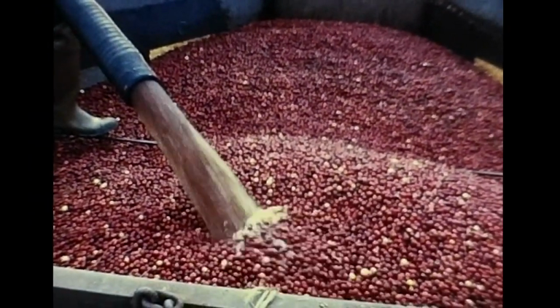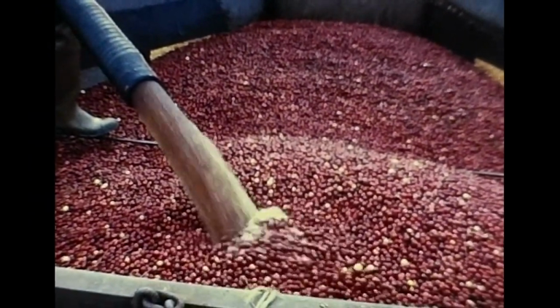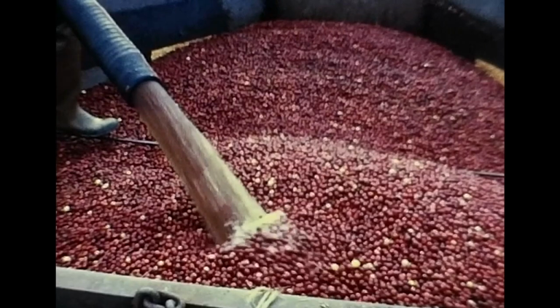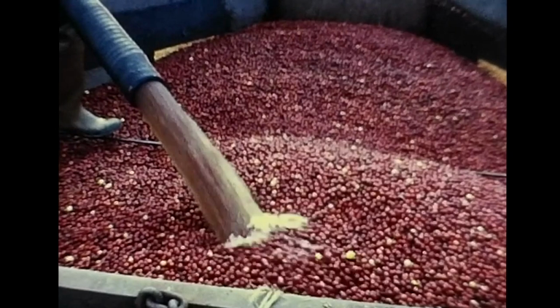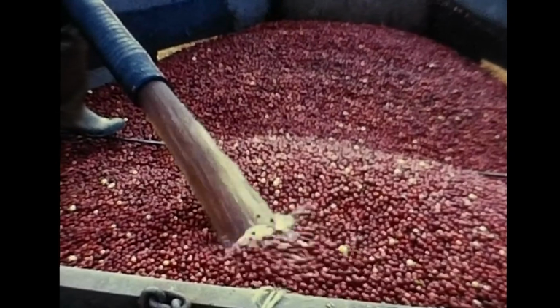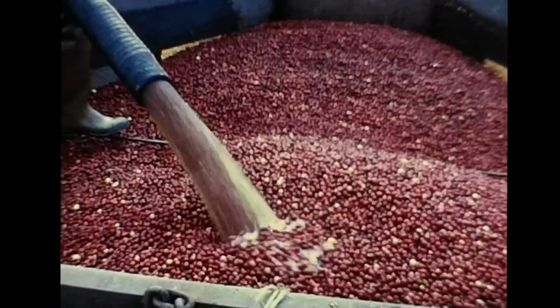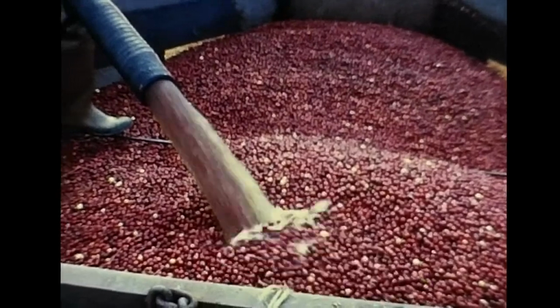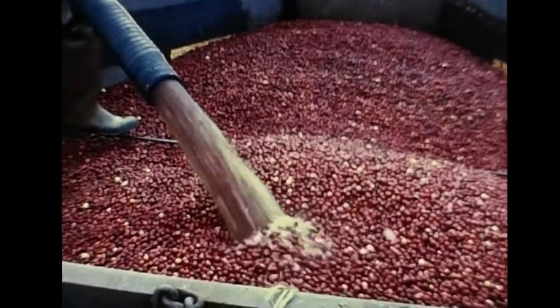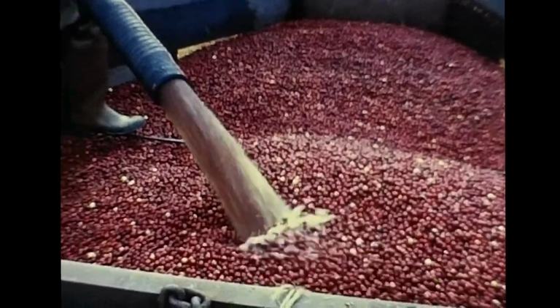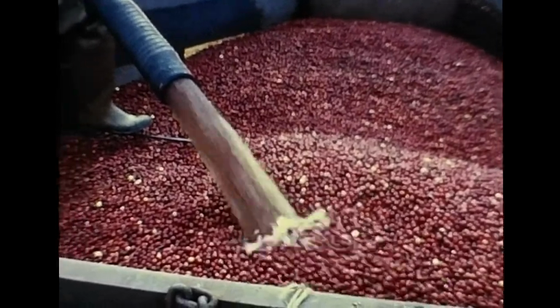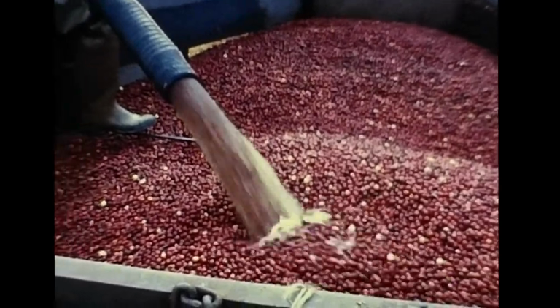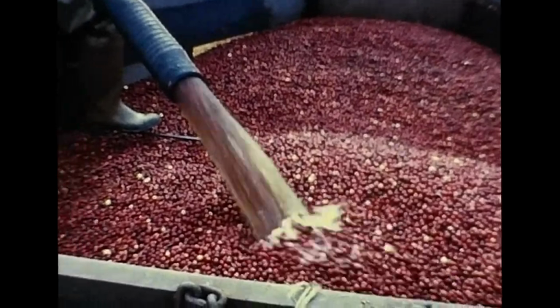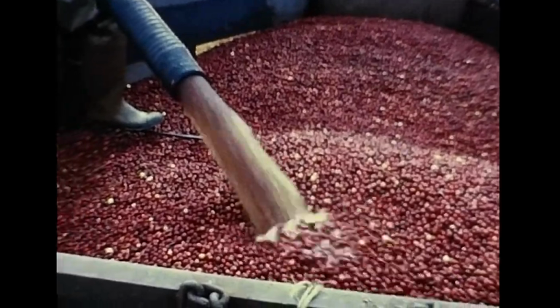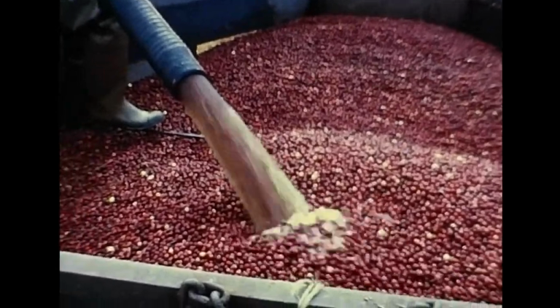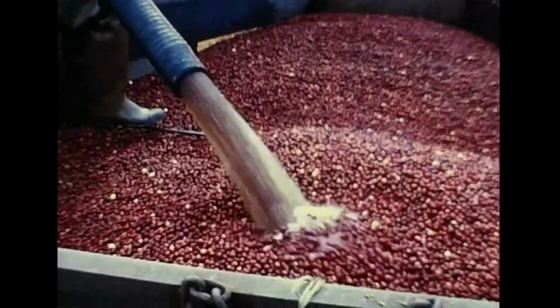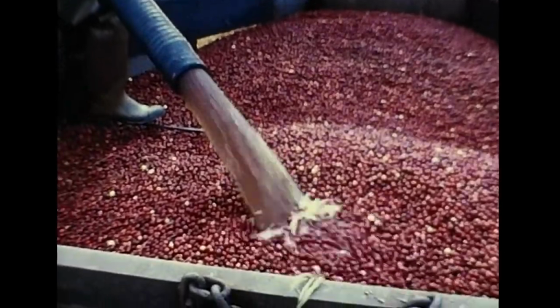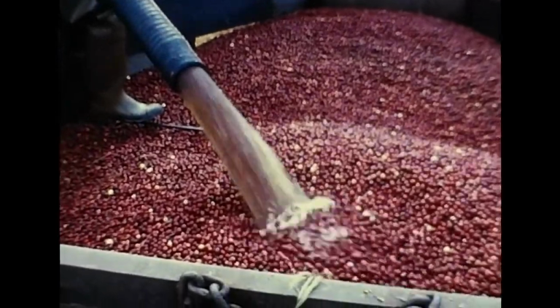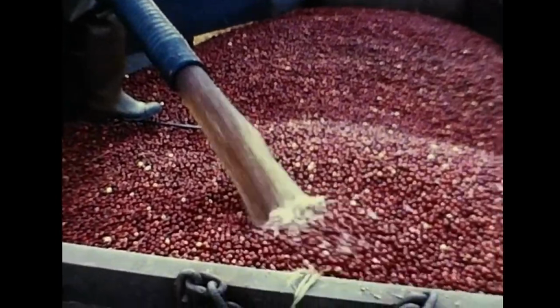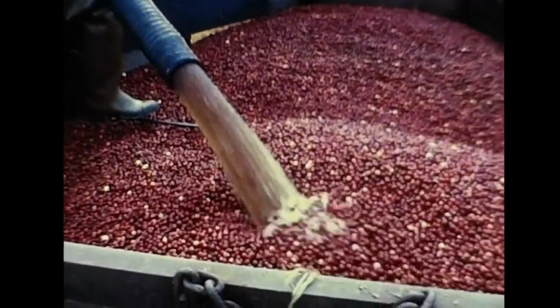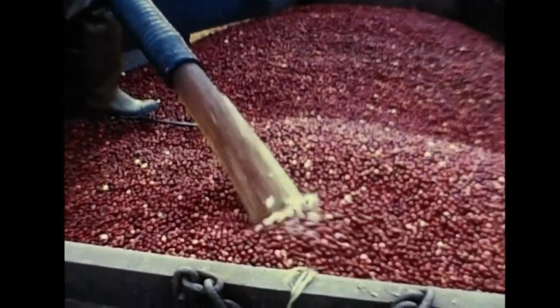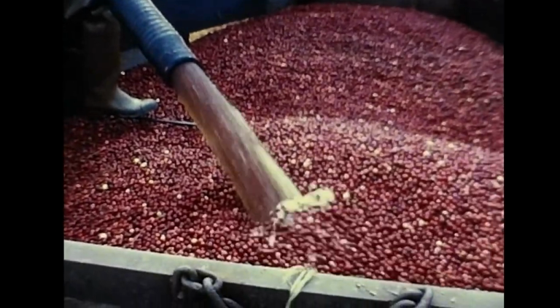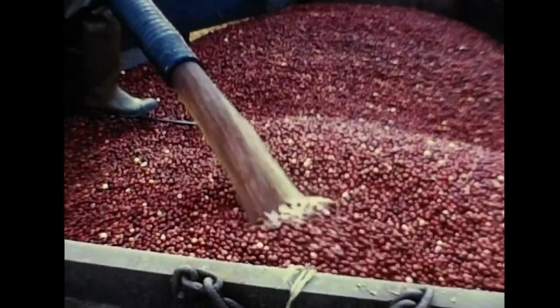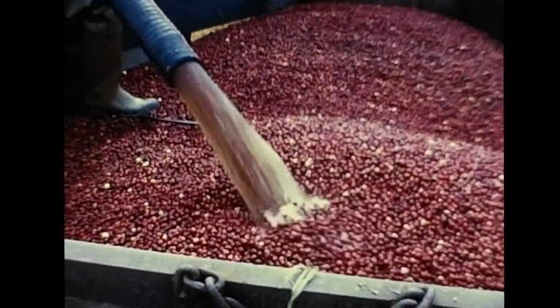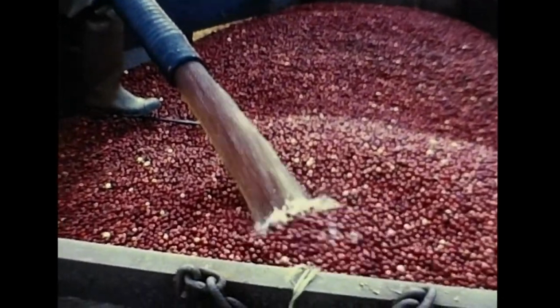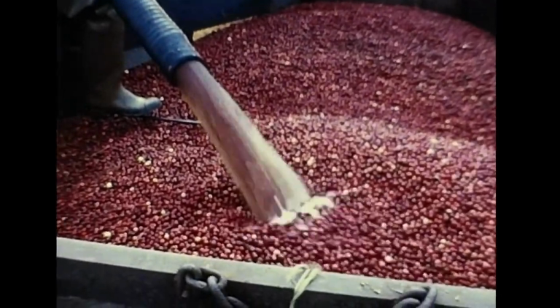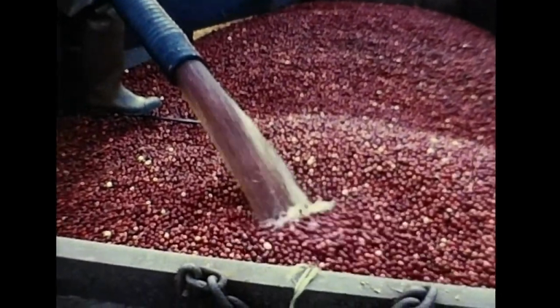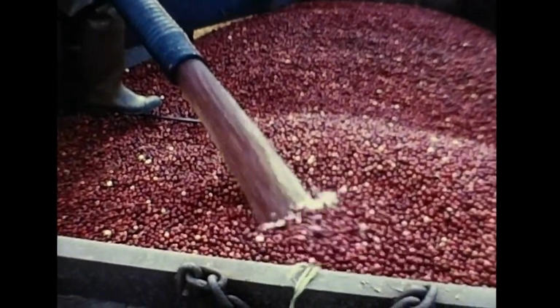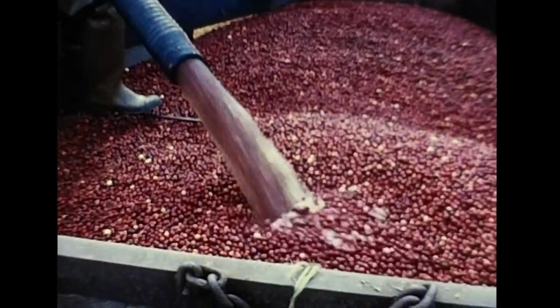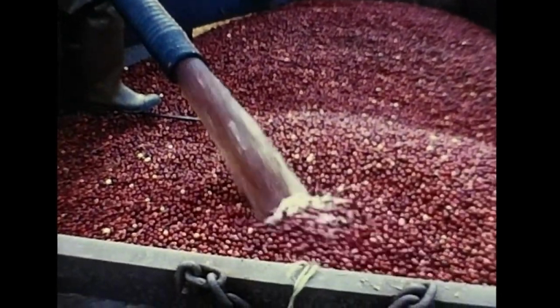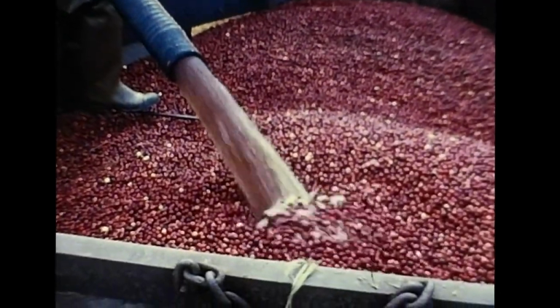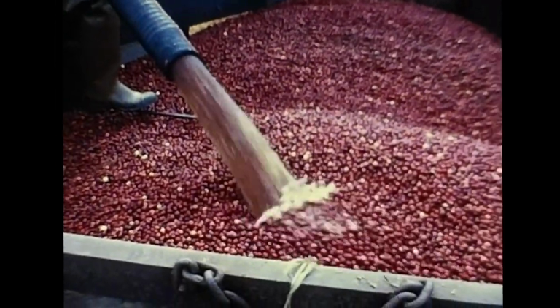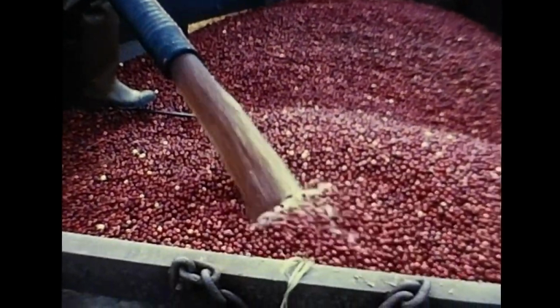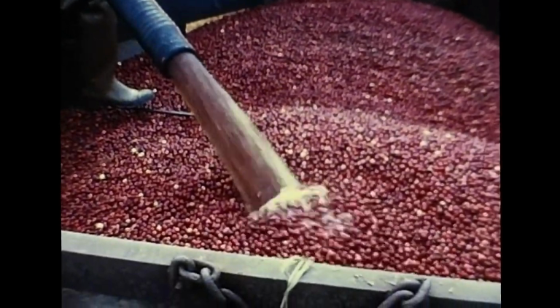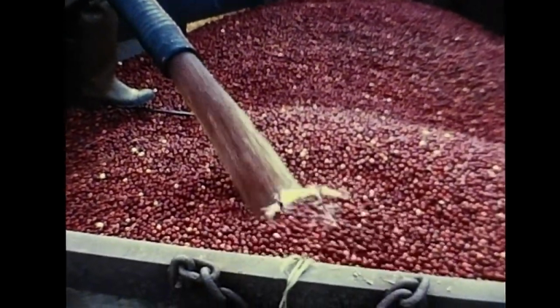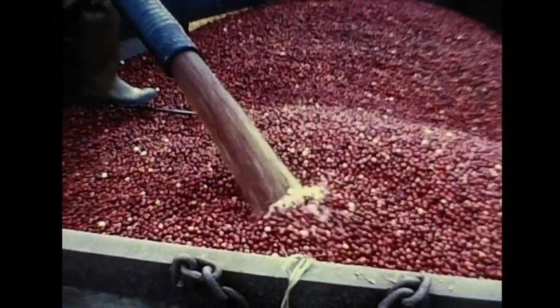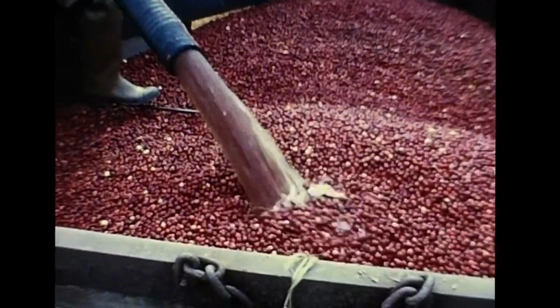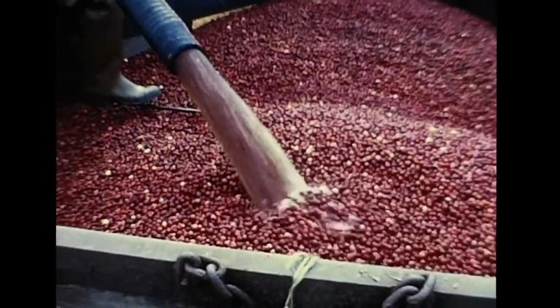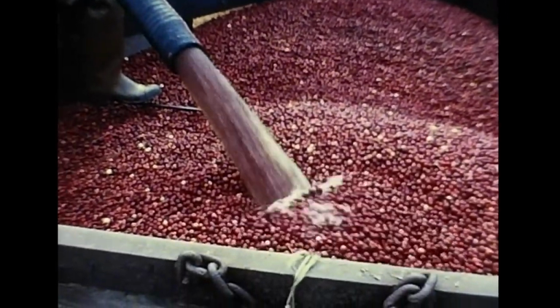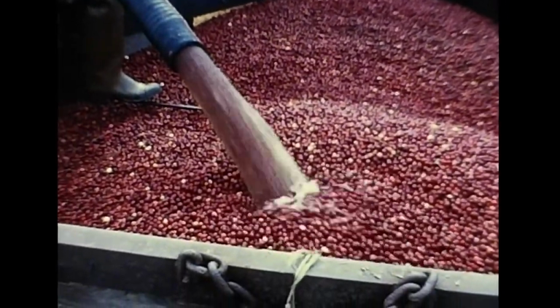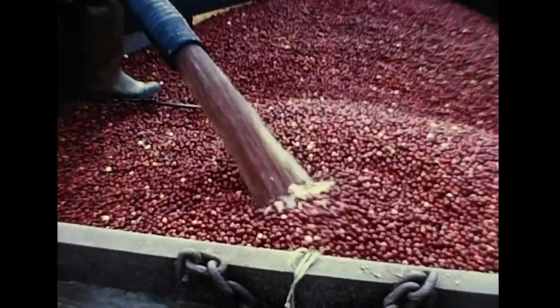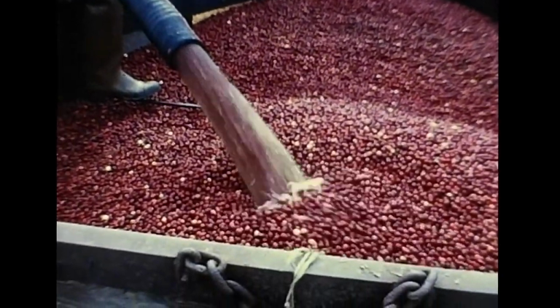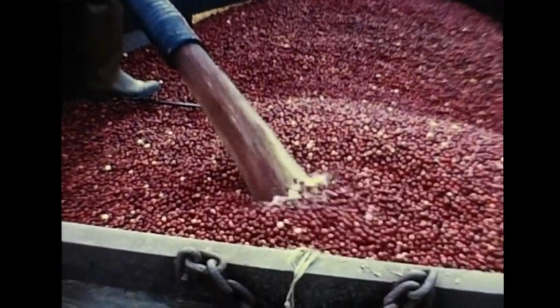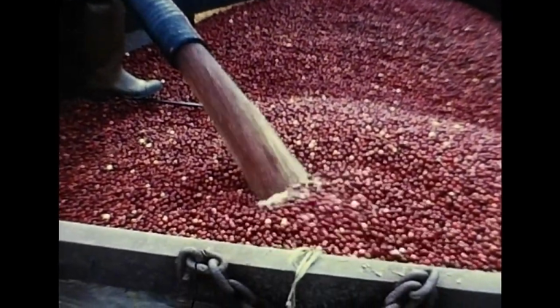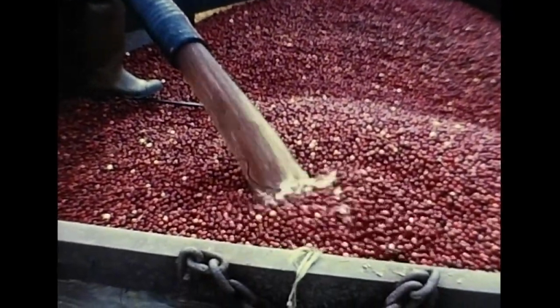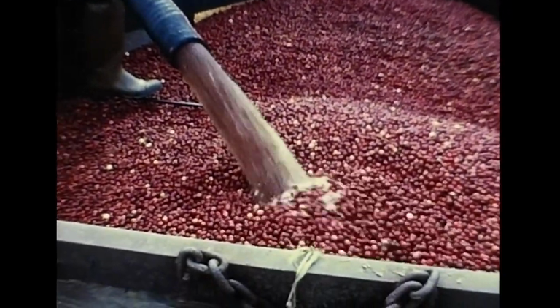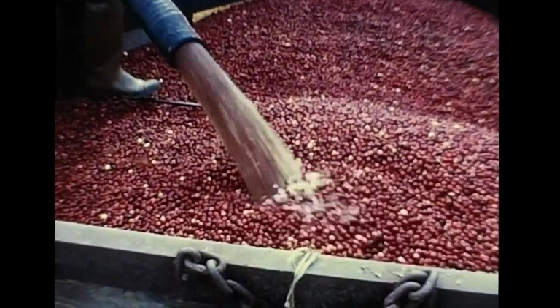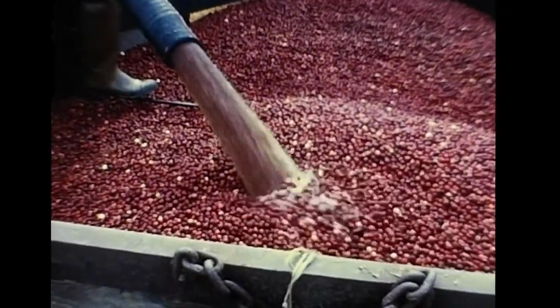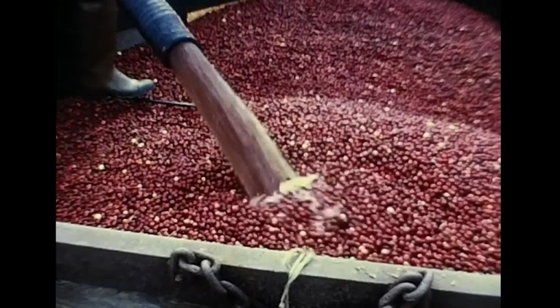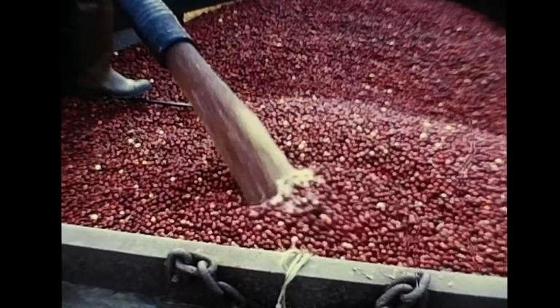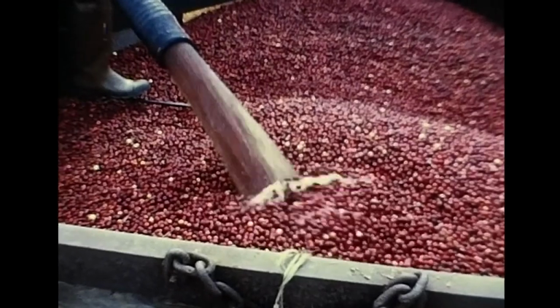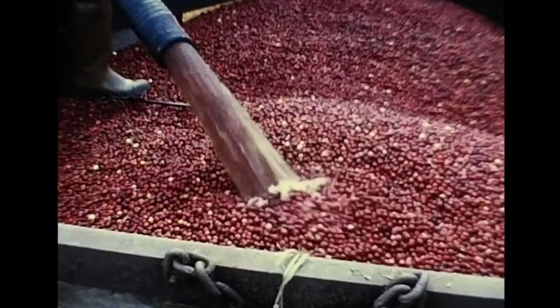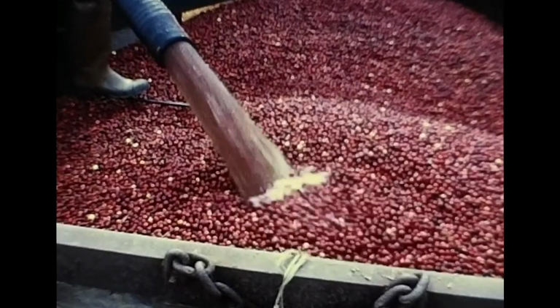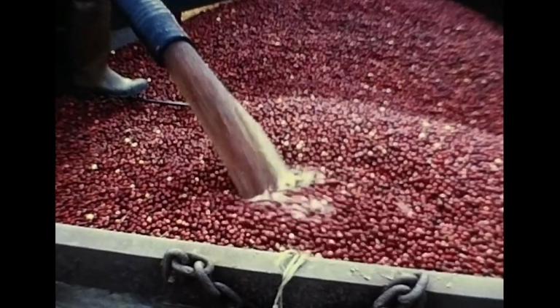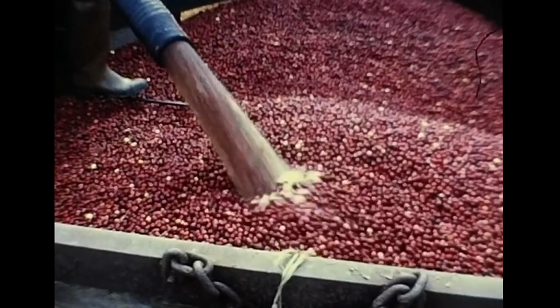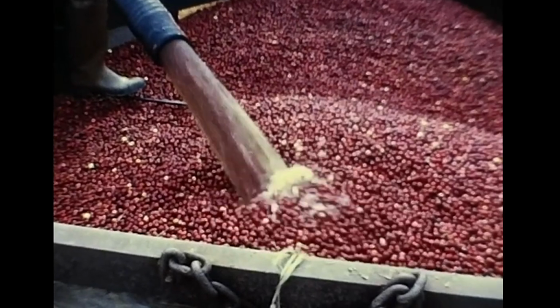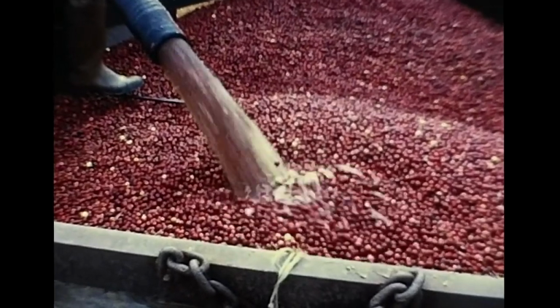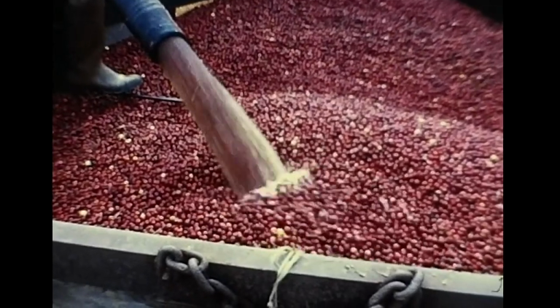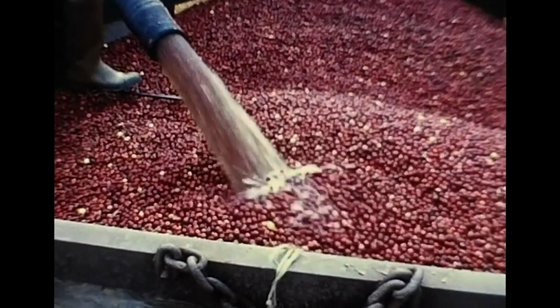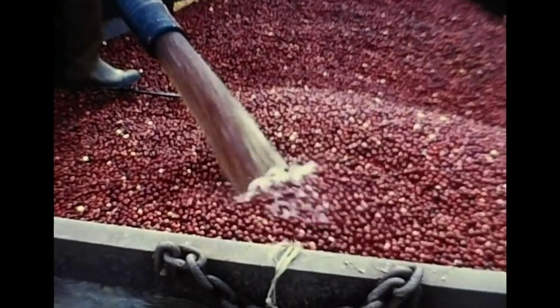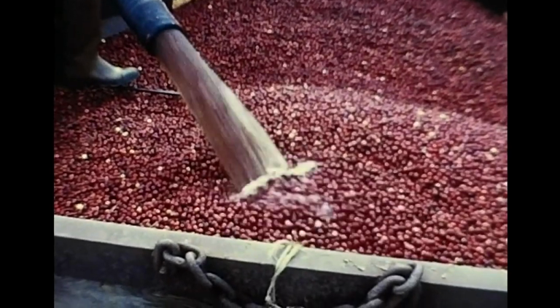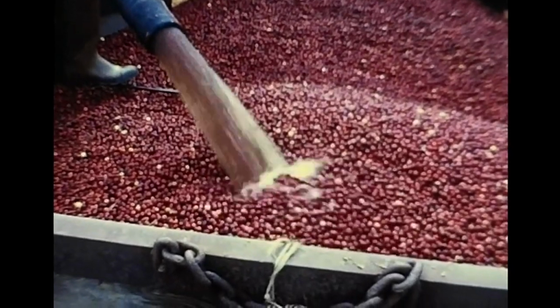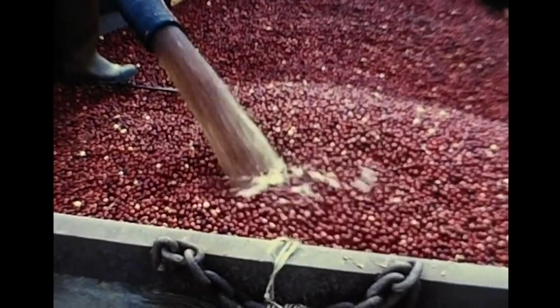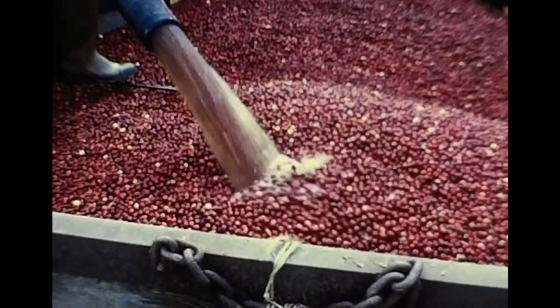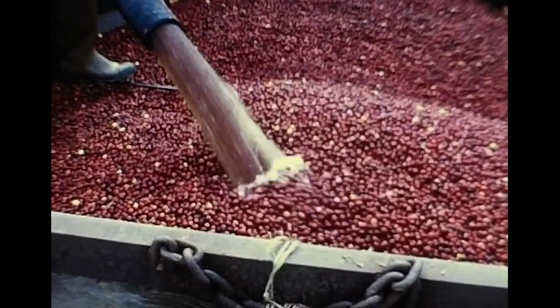Five tons of cranberries — the approximate yield of one acre — are drawn off the field and loaded onto the truck in less than half an hour.